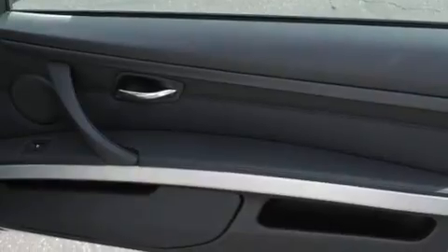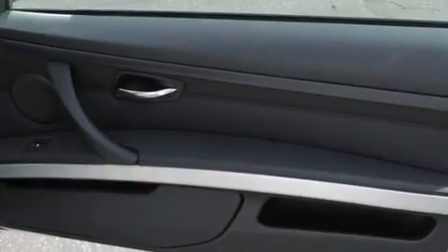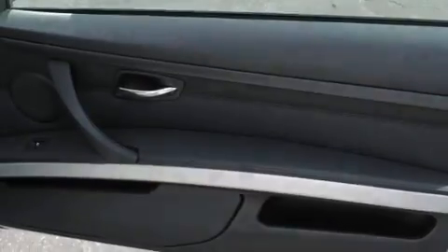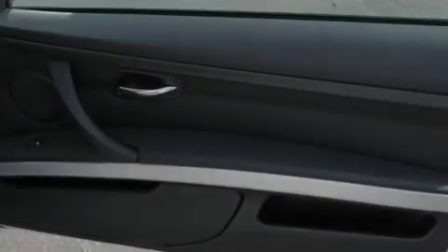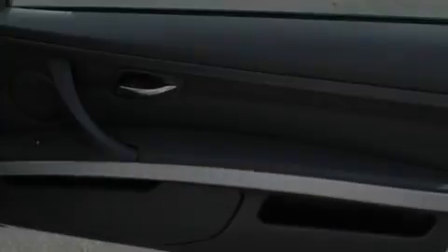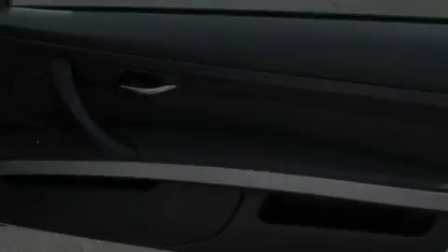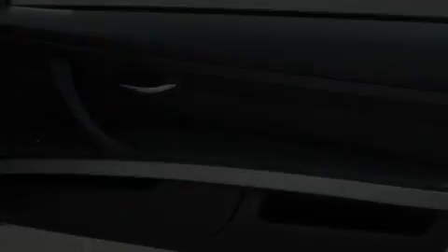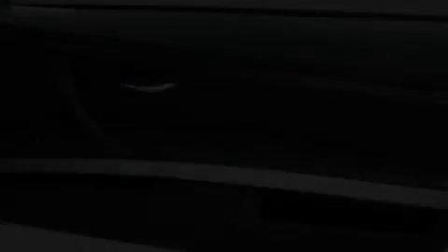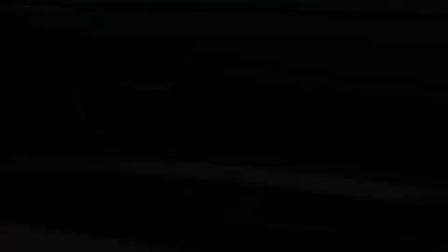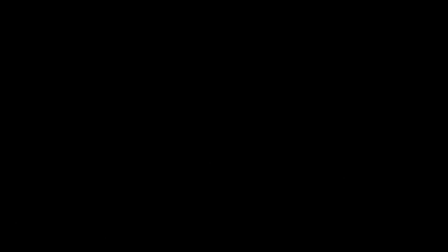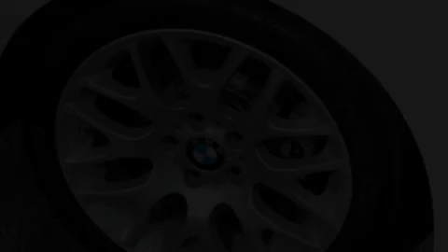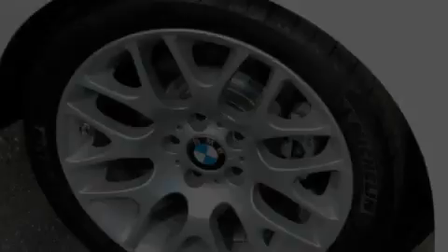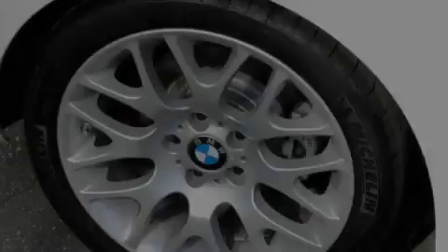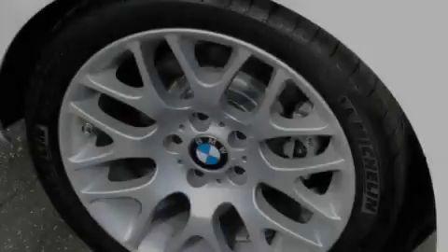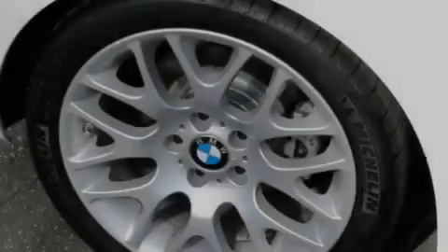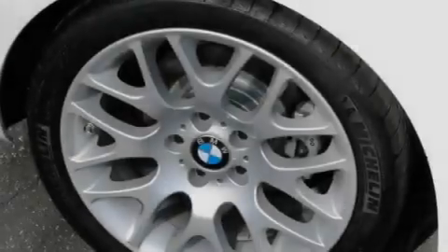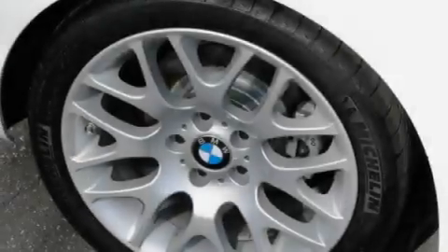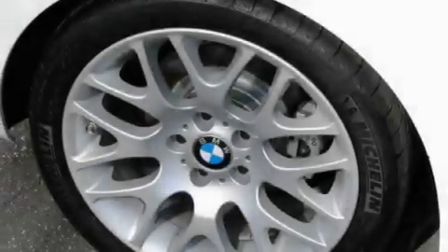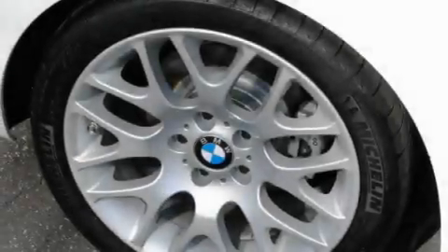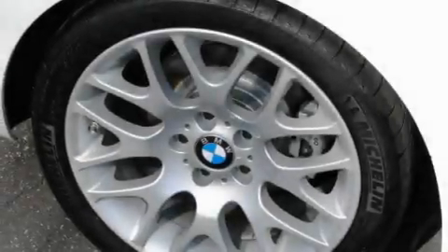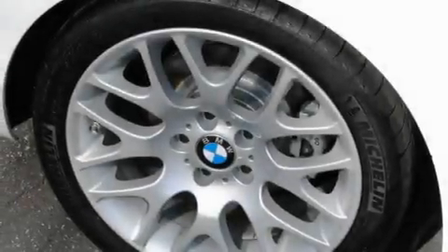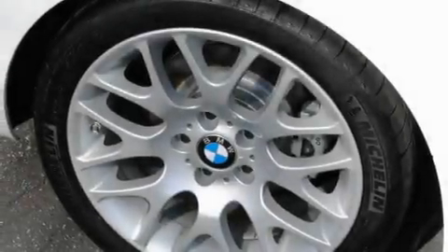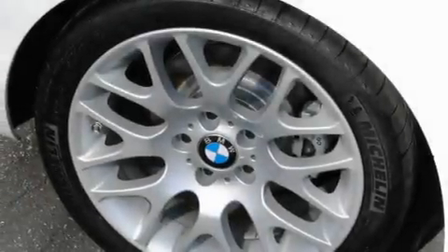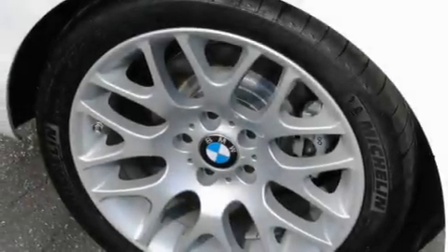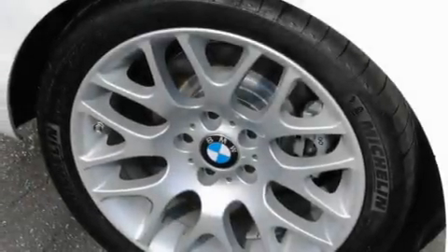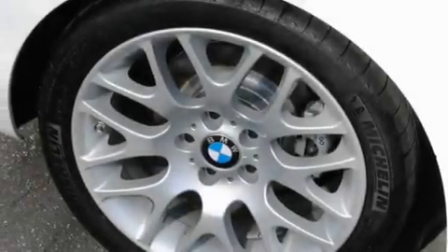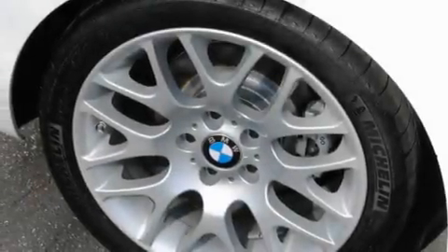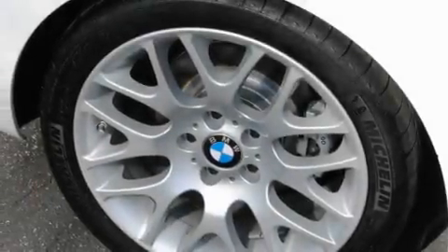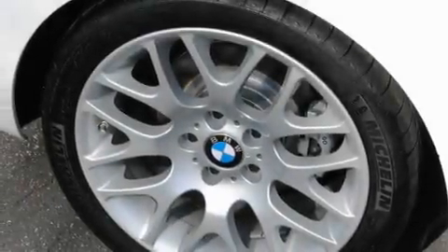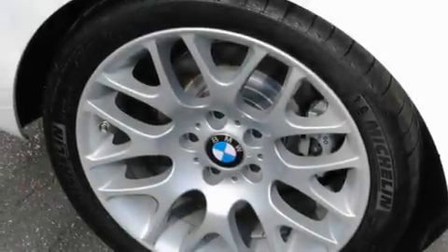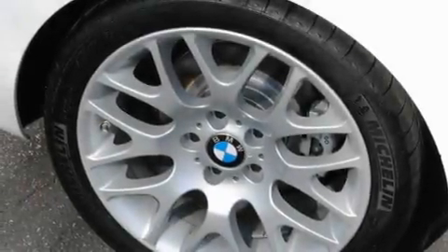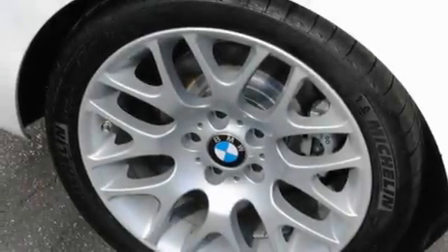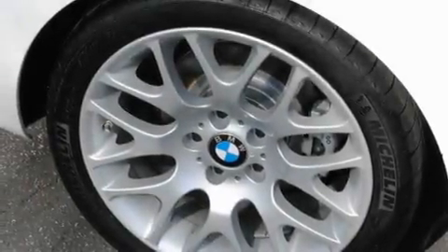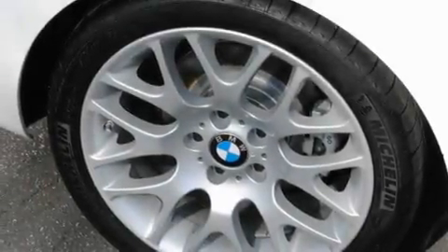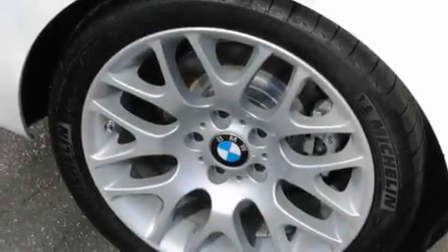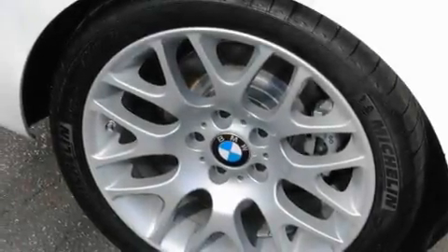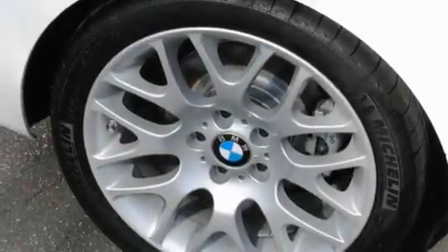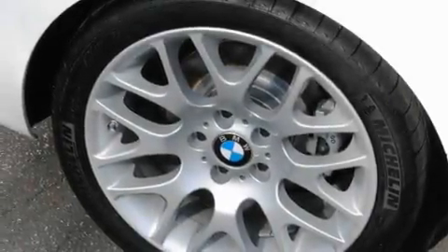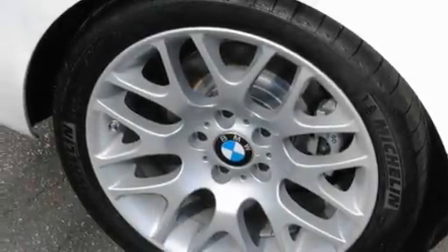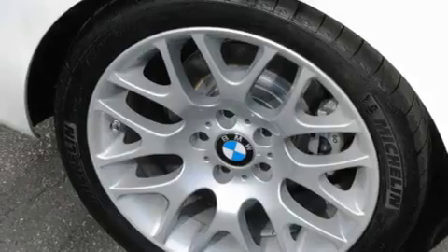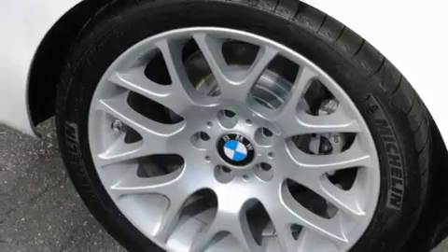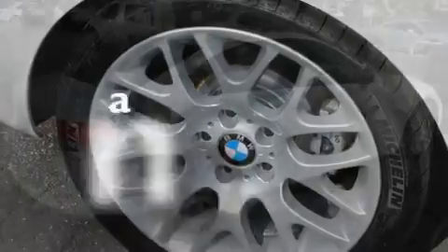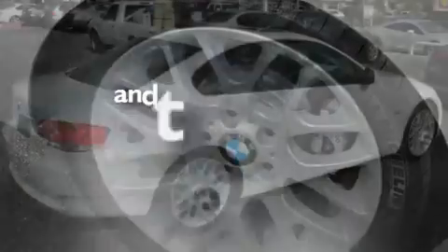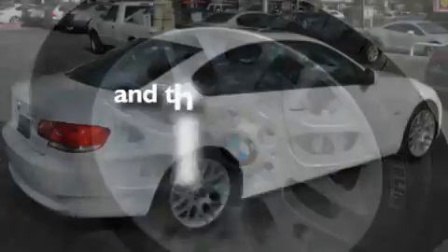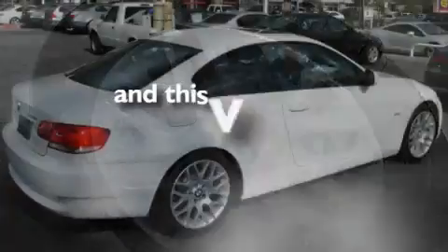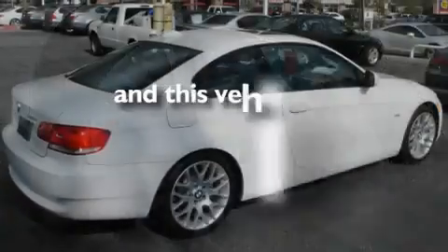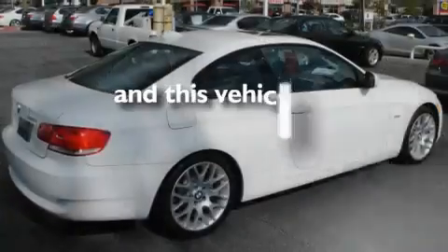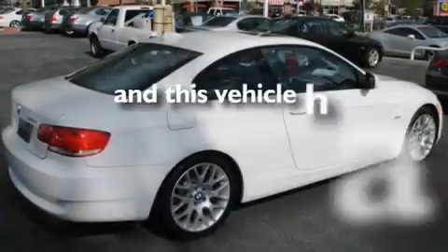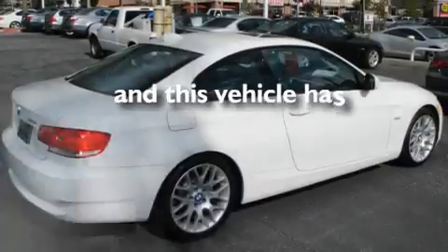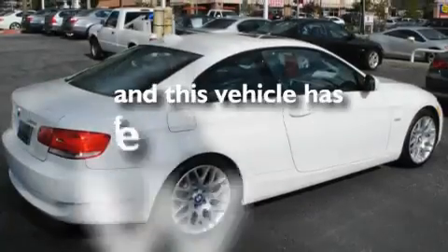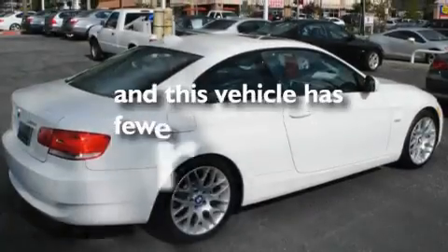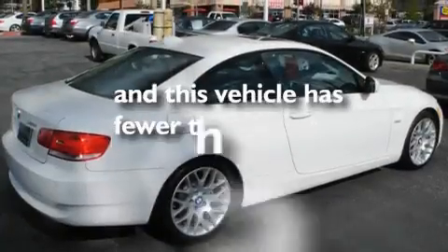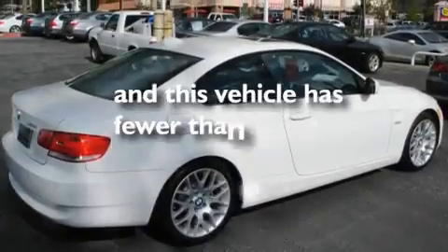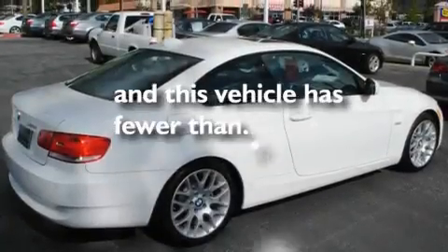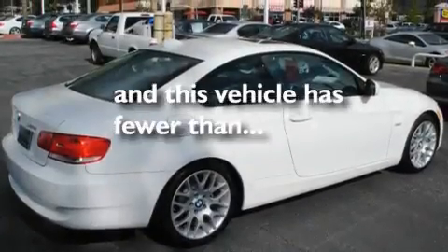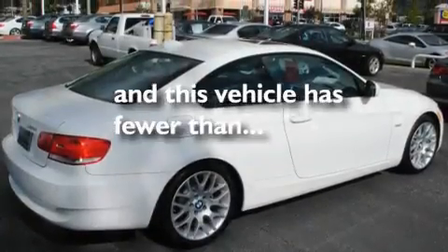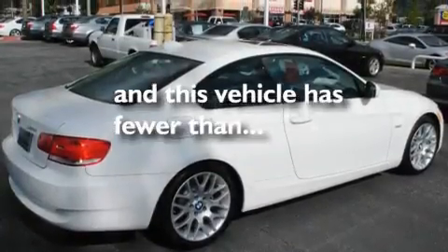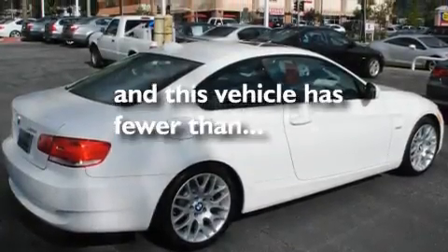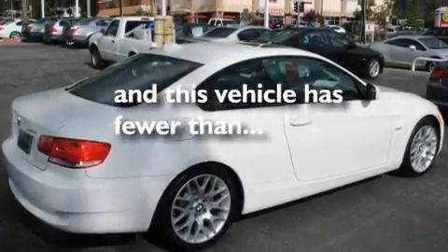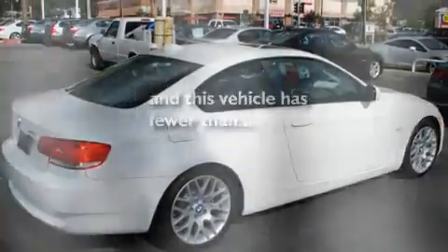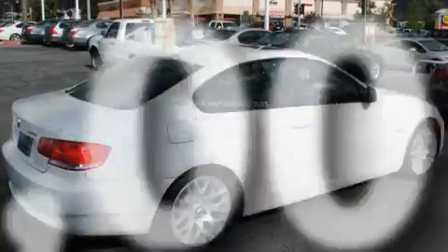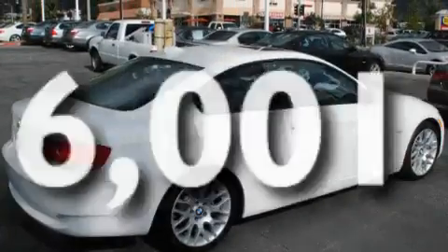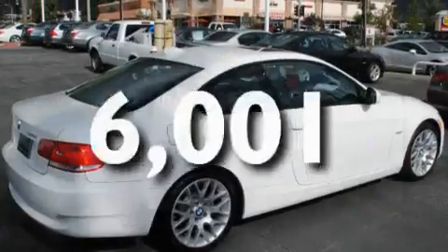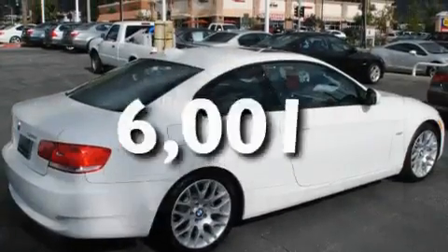Additional features include front fog lights, a traction control system, a rear window defroster, and this vehicle has fewer than 7,000 miles on the odometer.